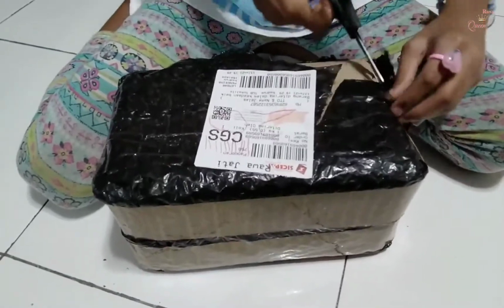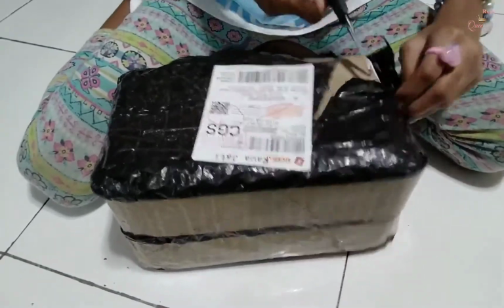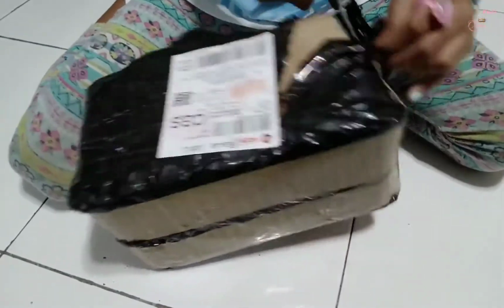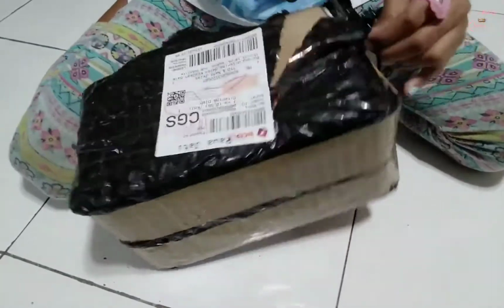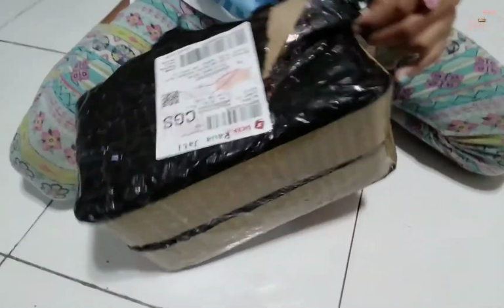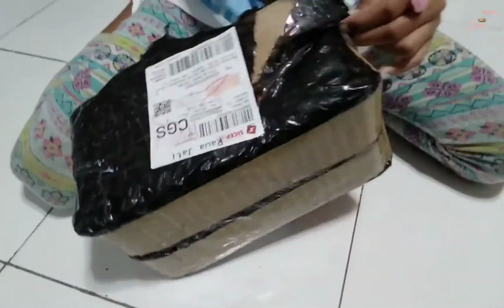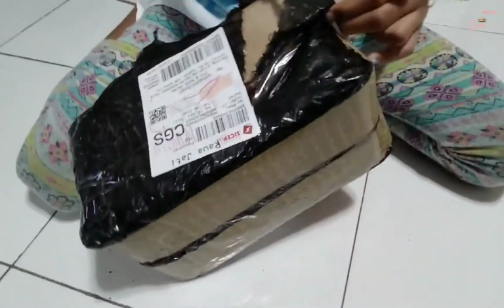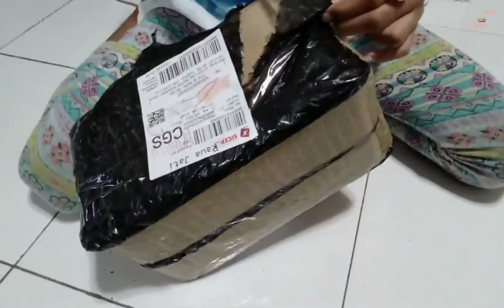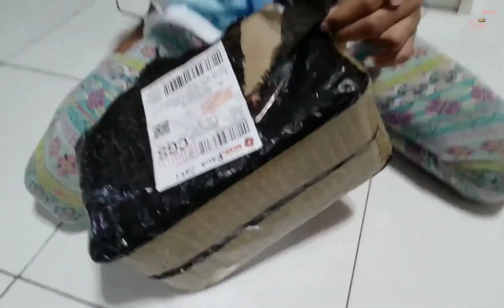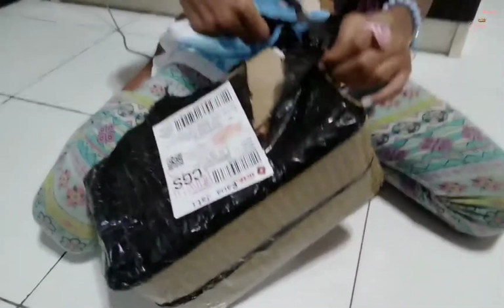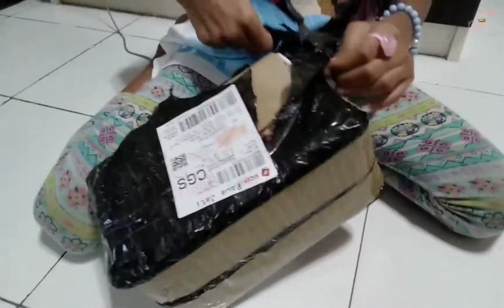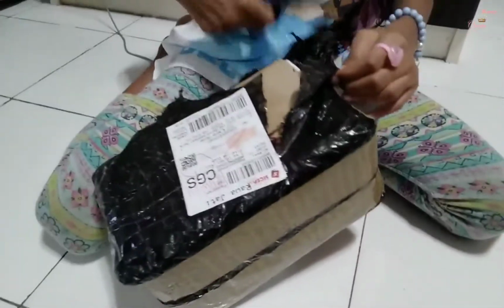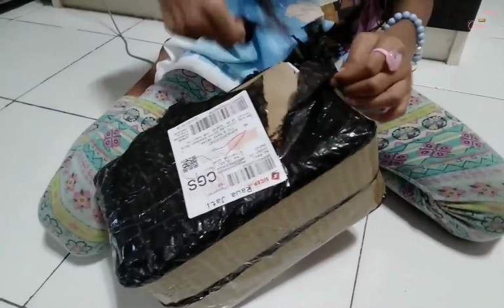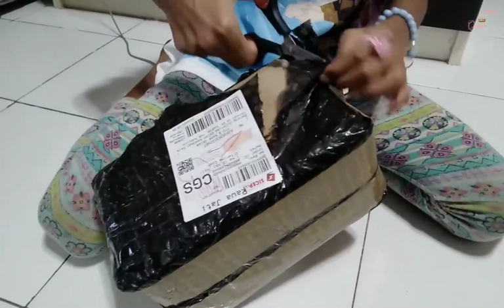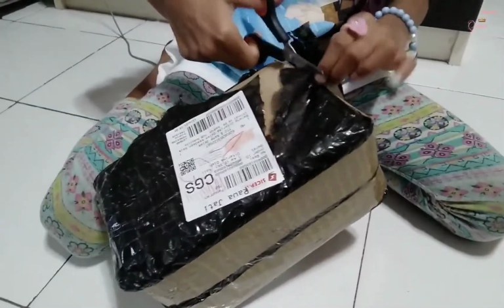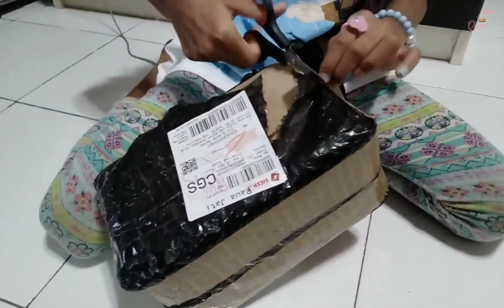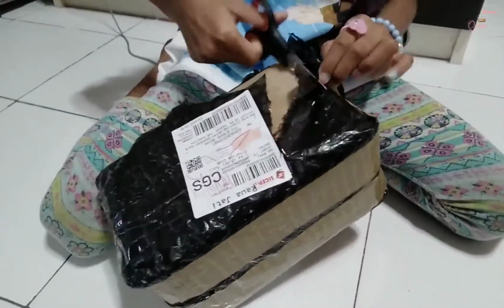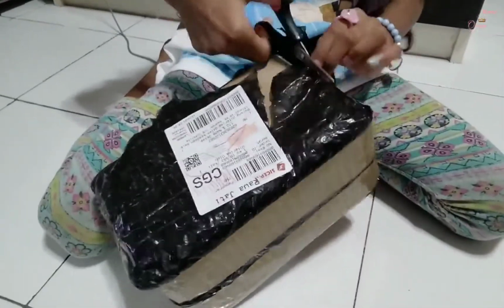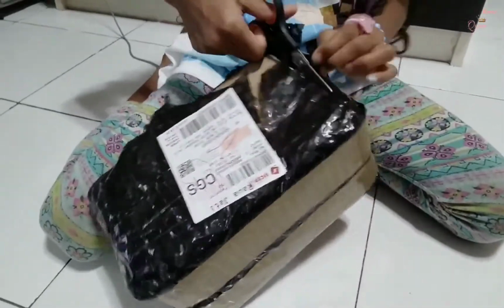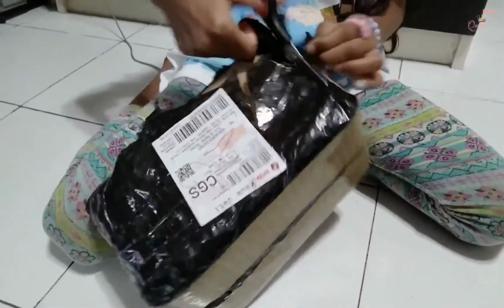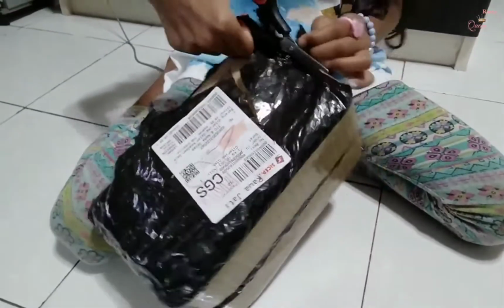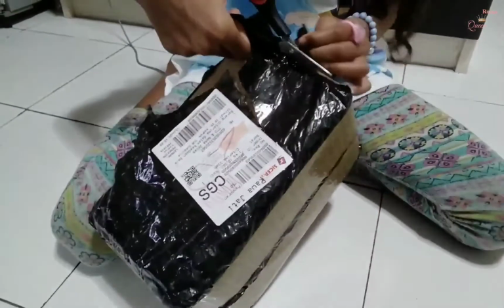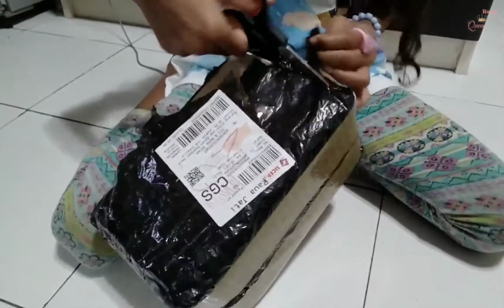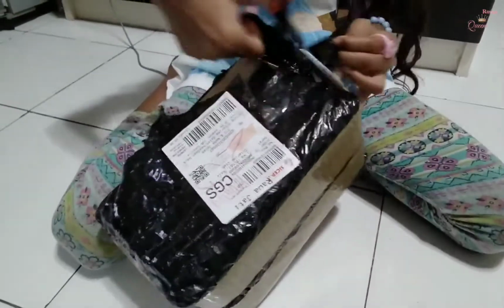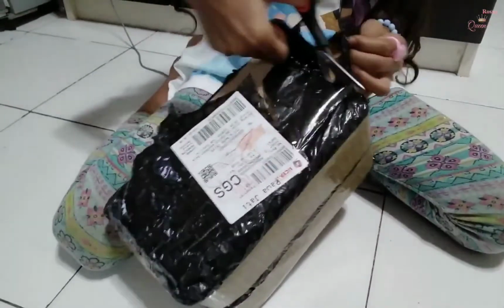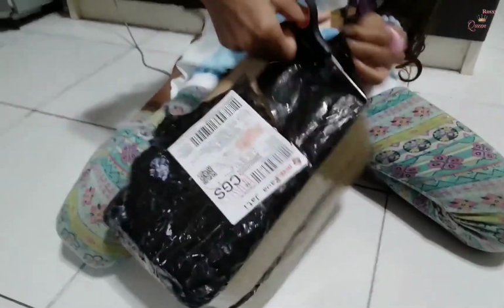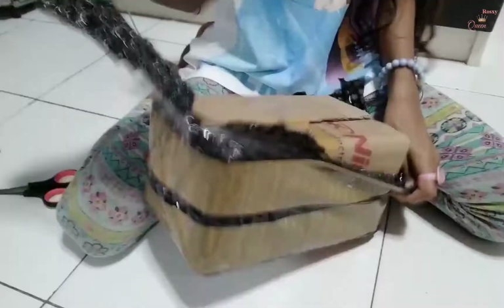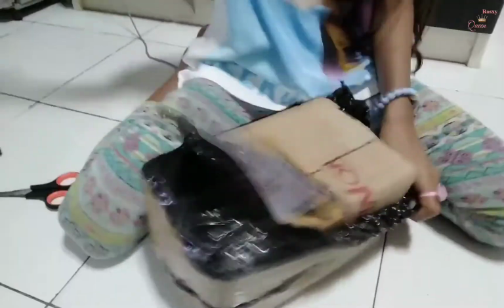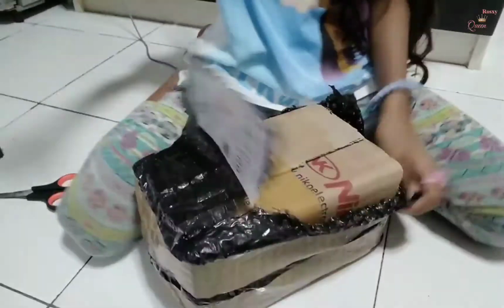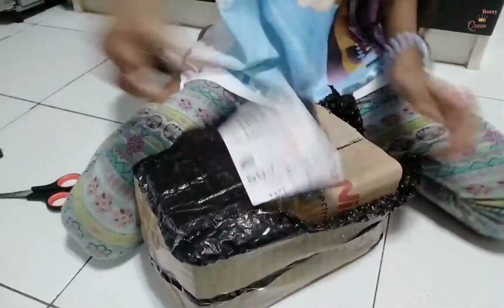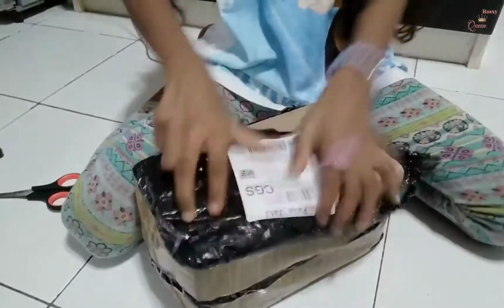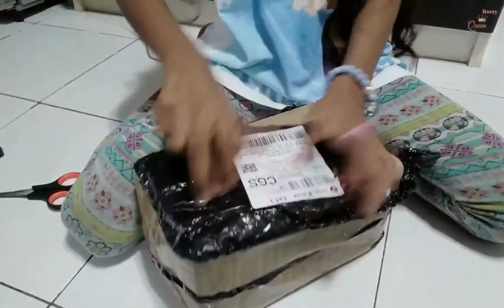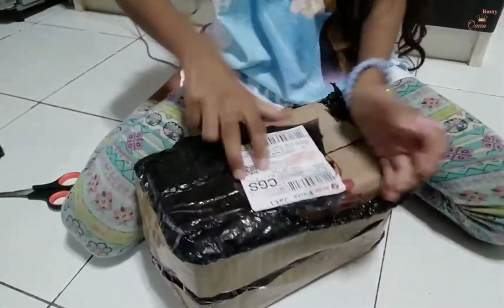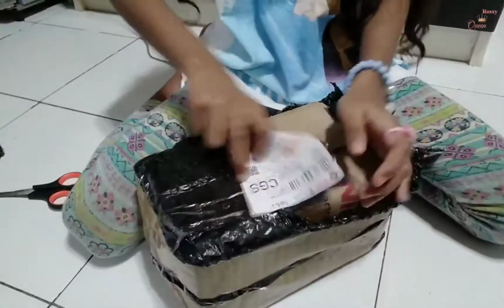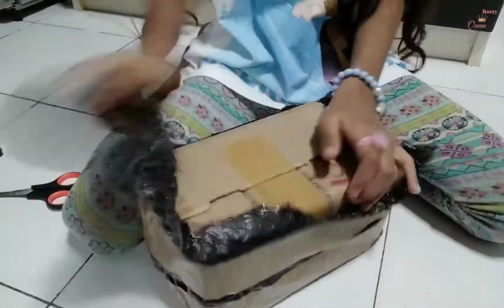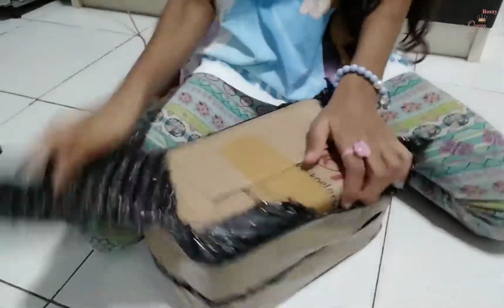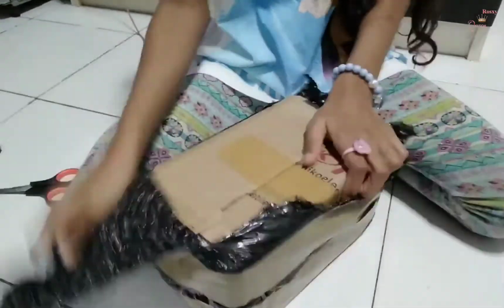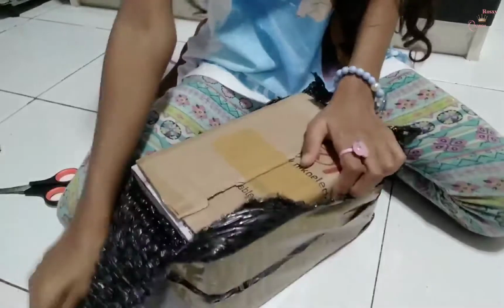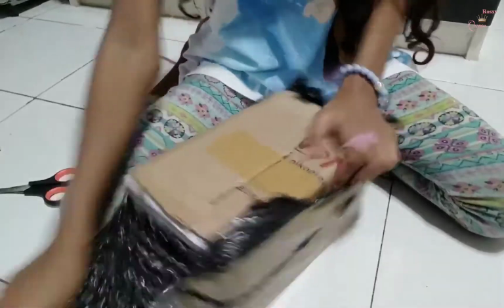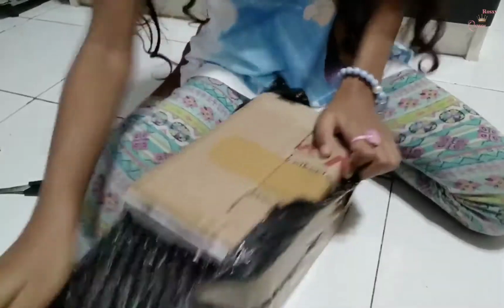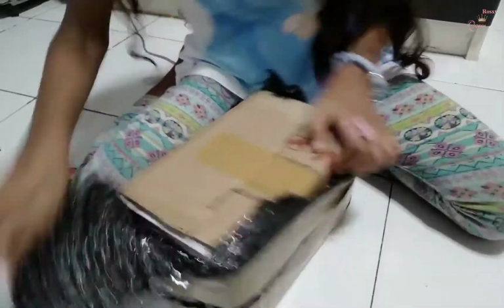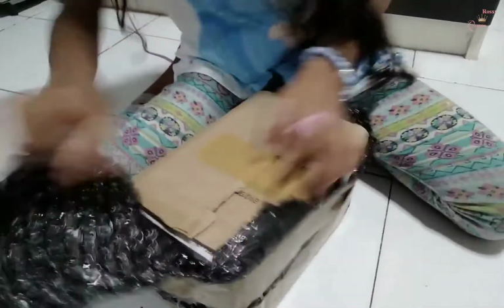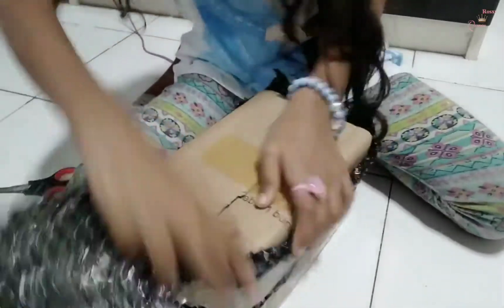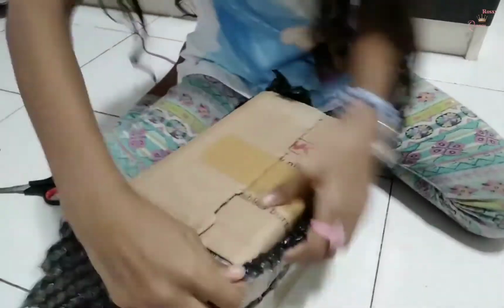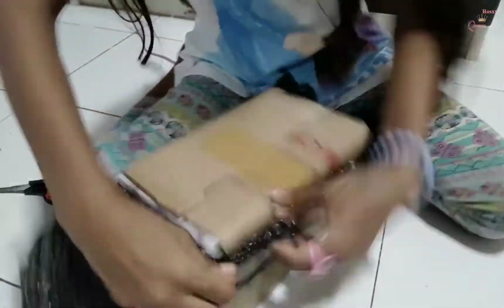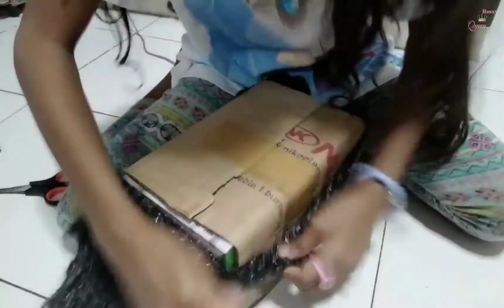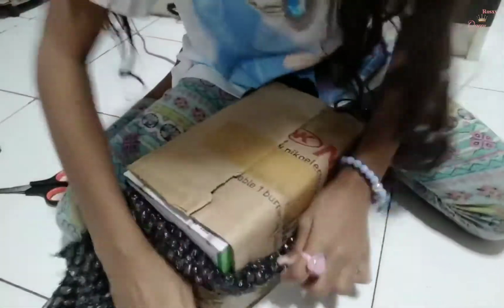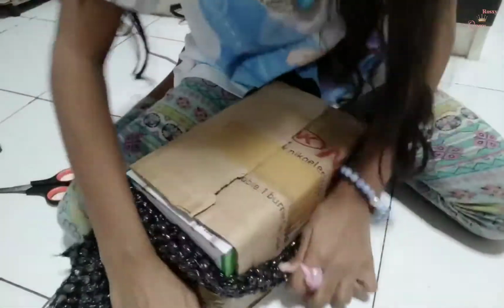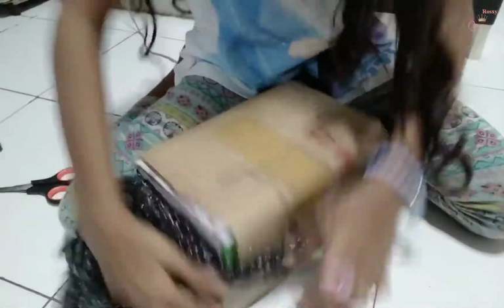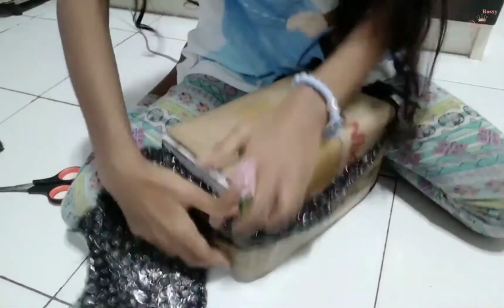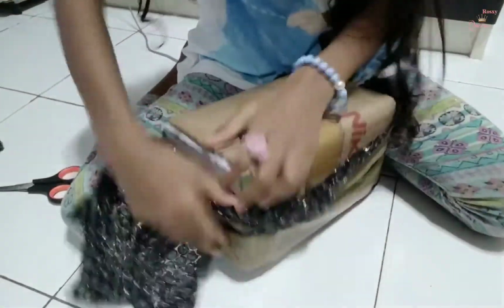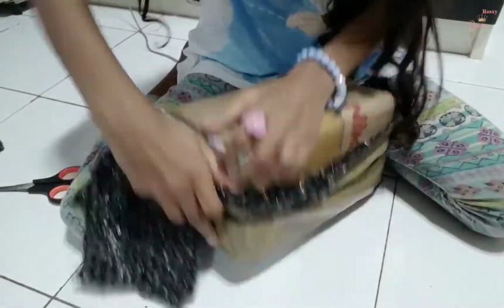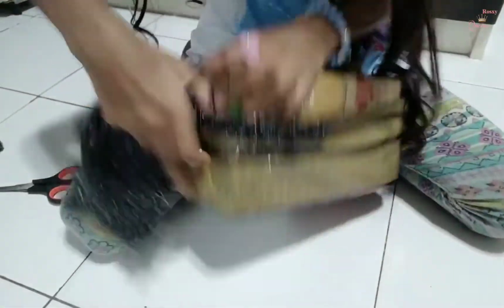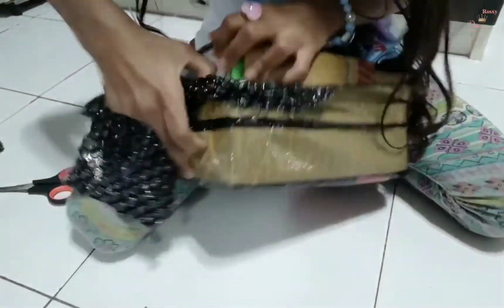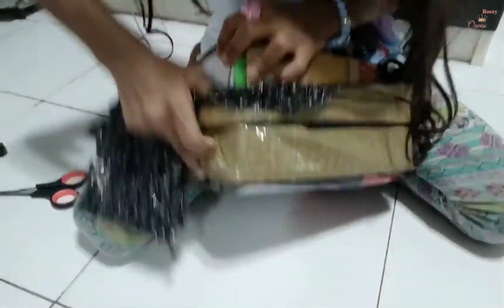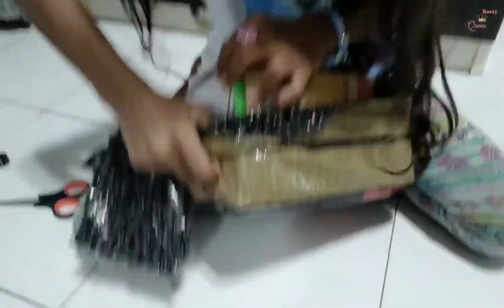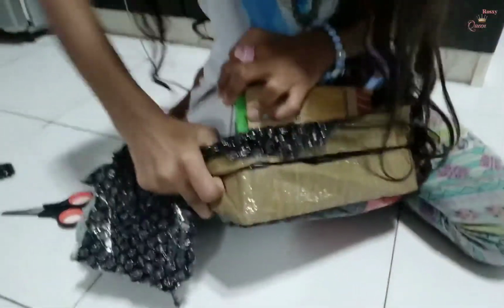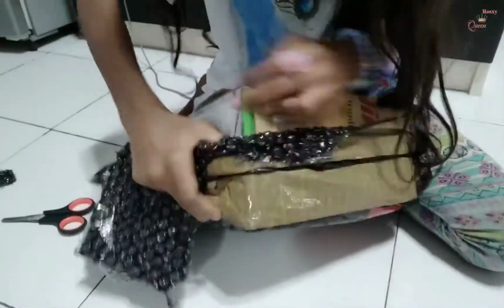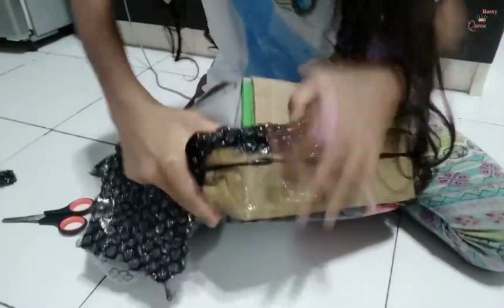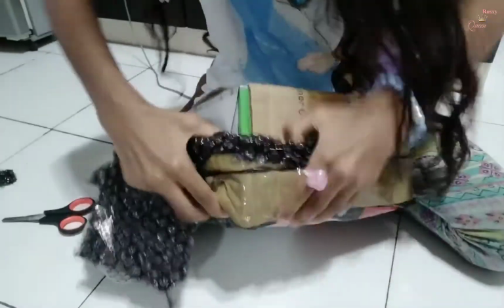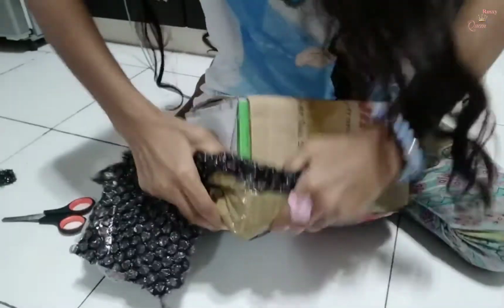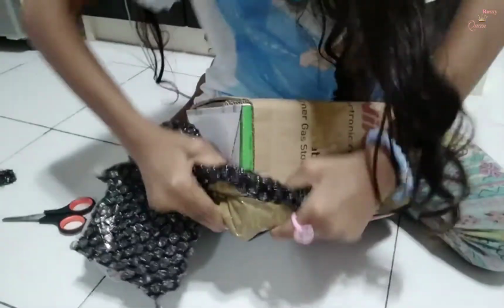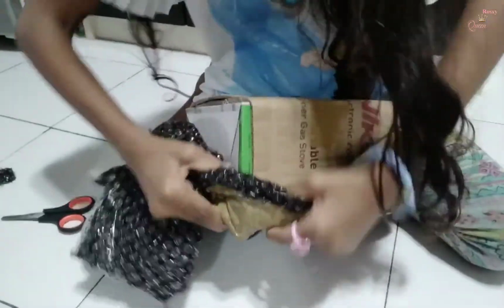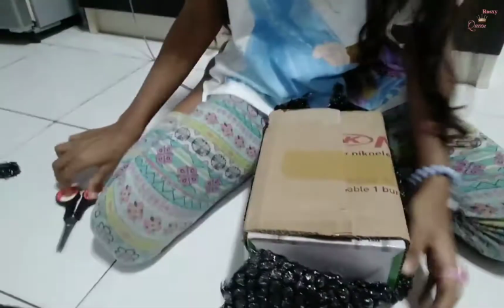Oh, I can see it! It looks like an orange one. Here you go! The box! I think I did! The bullet!